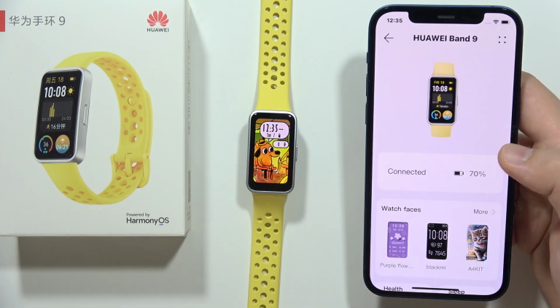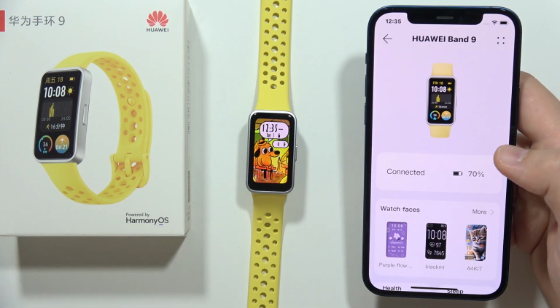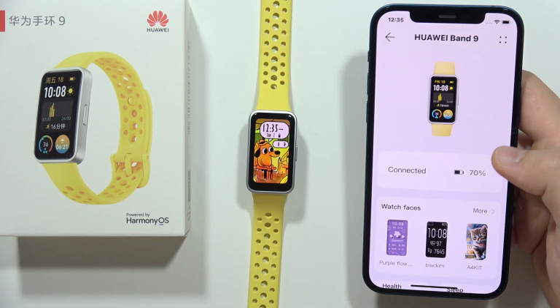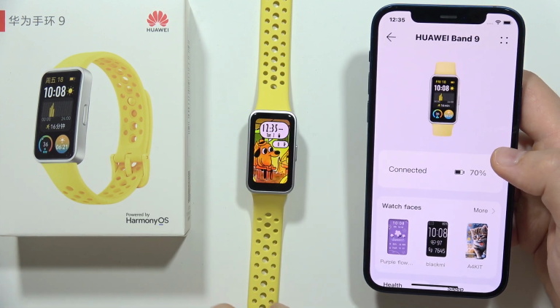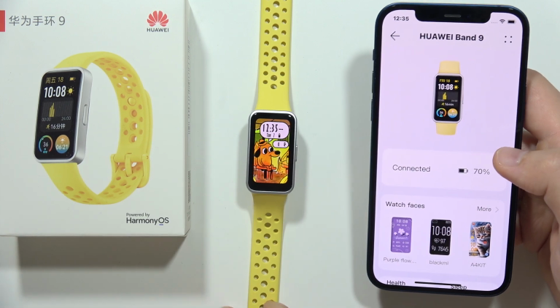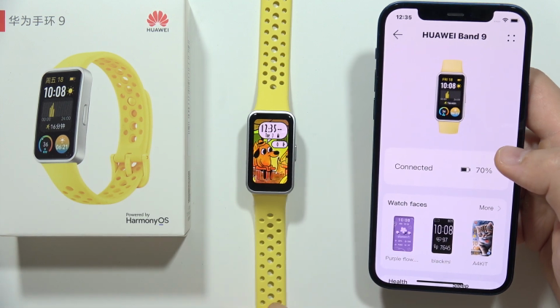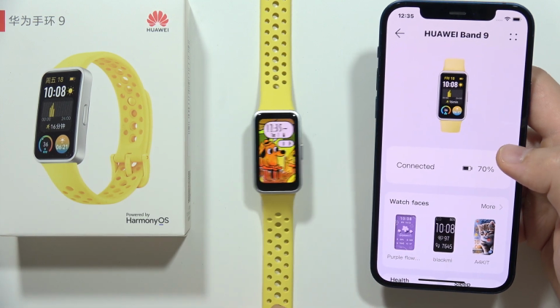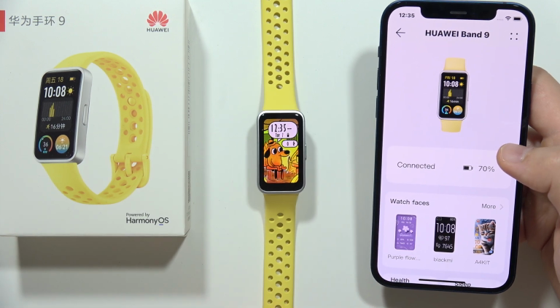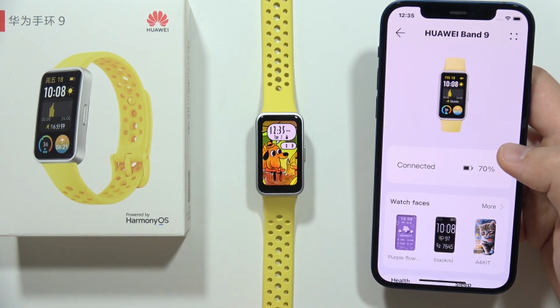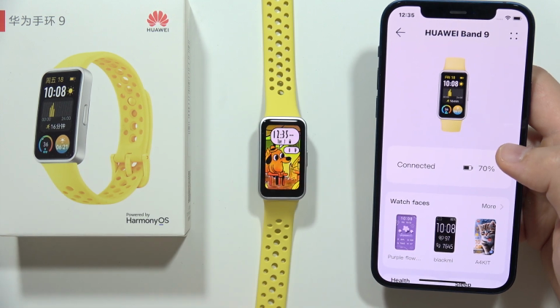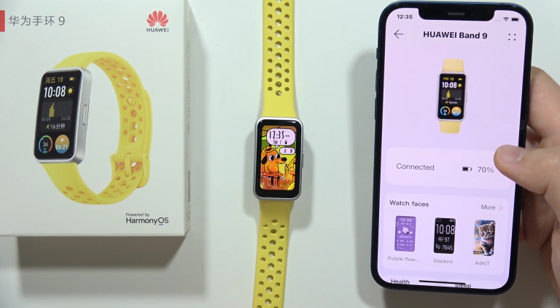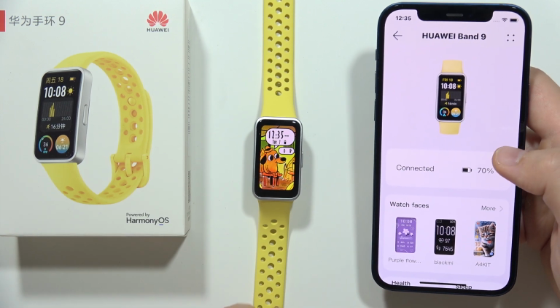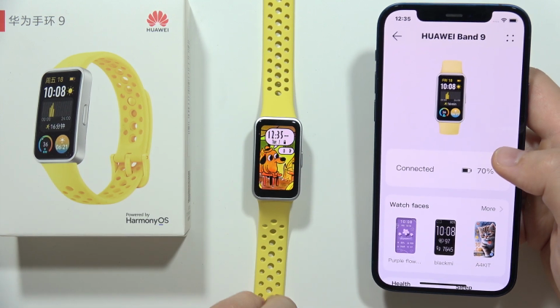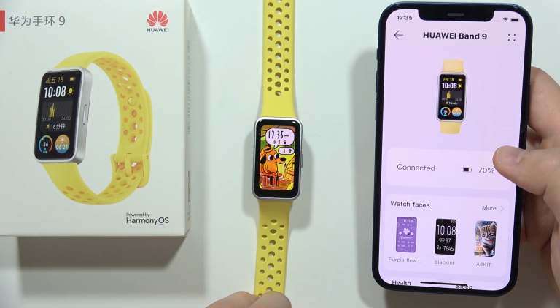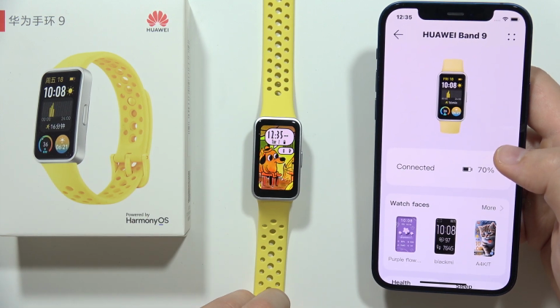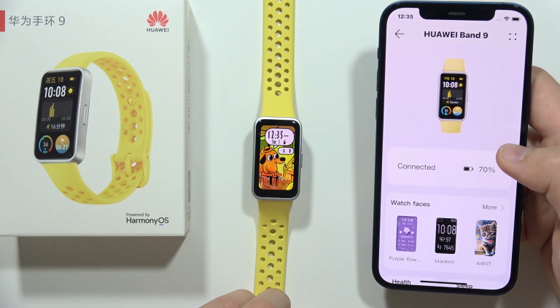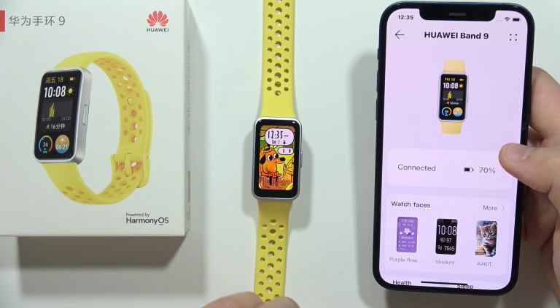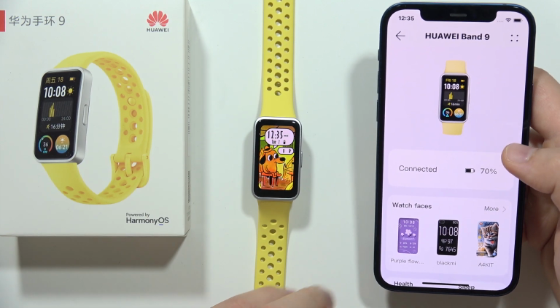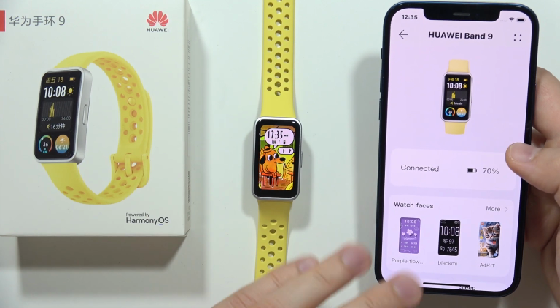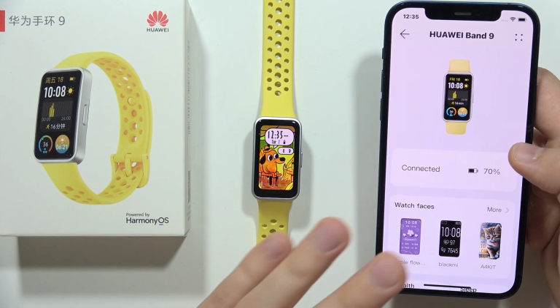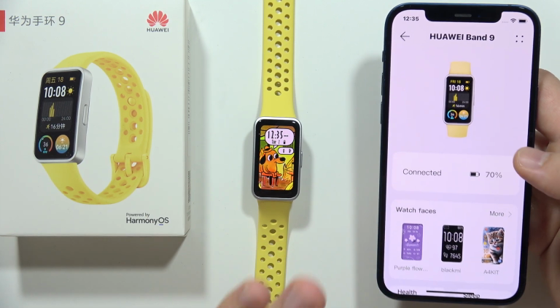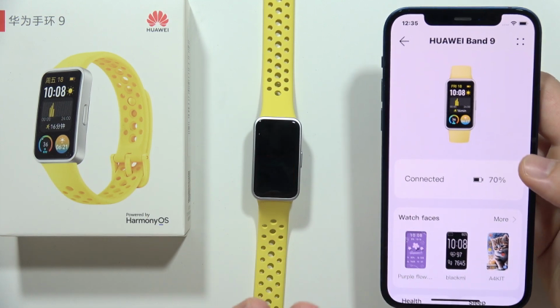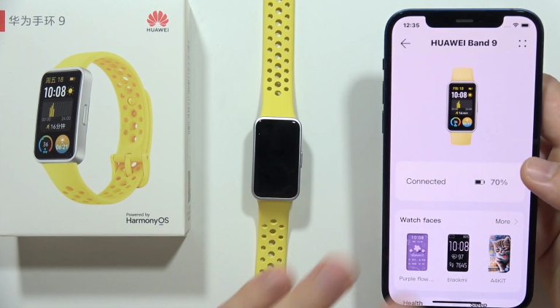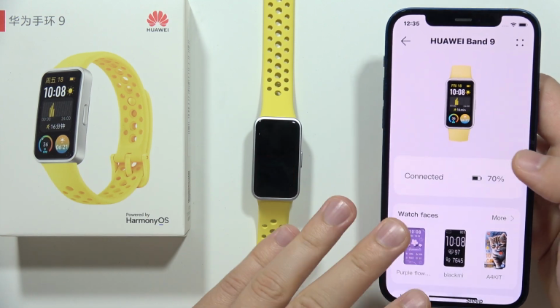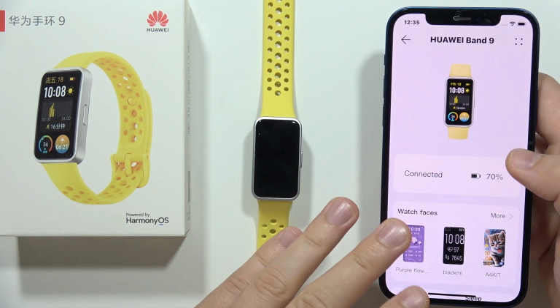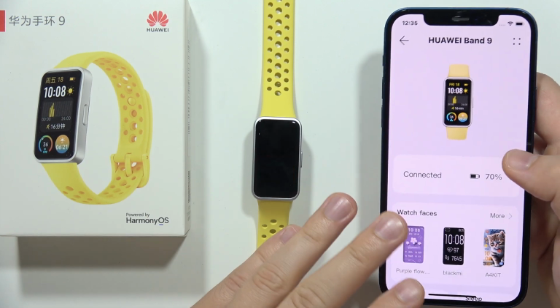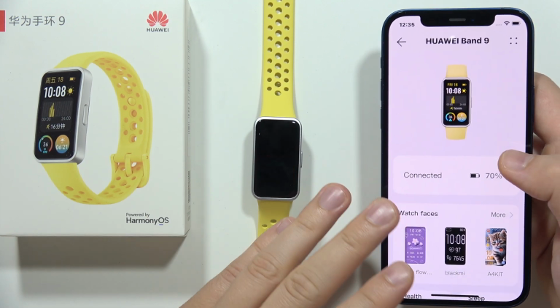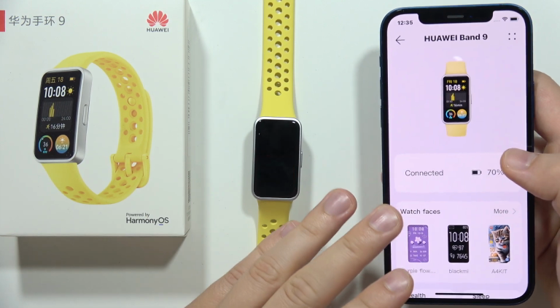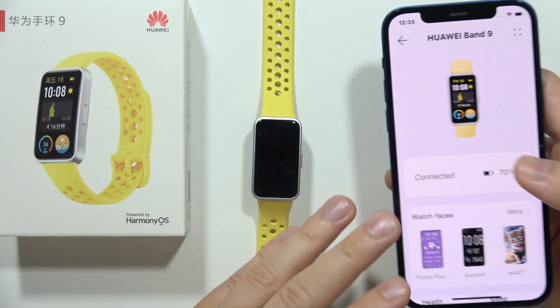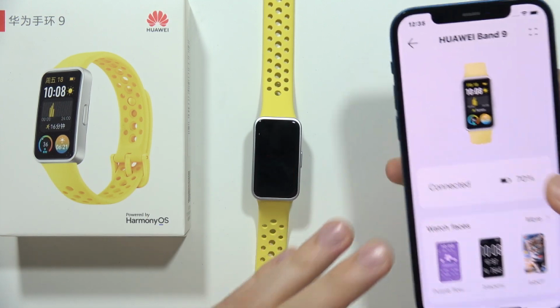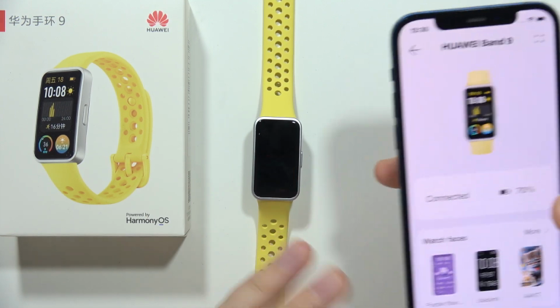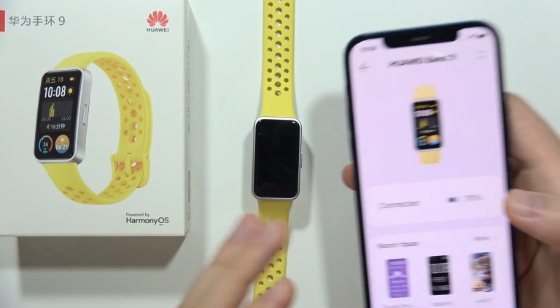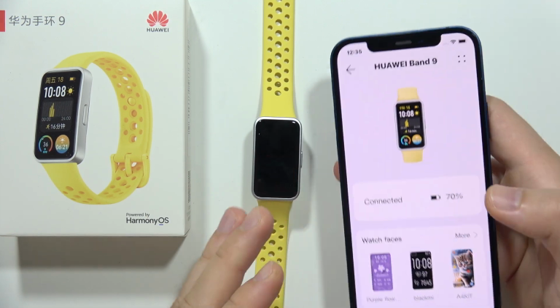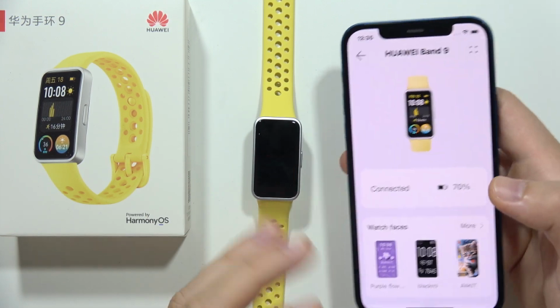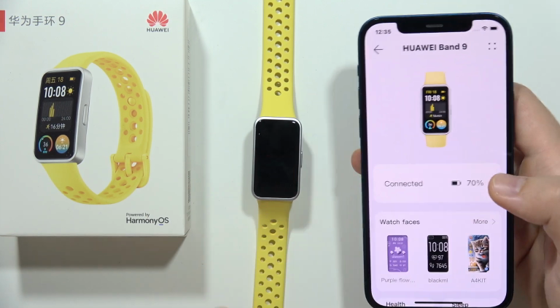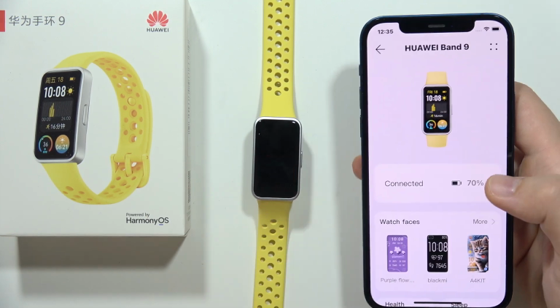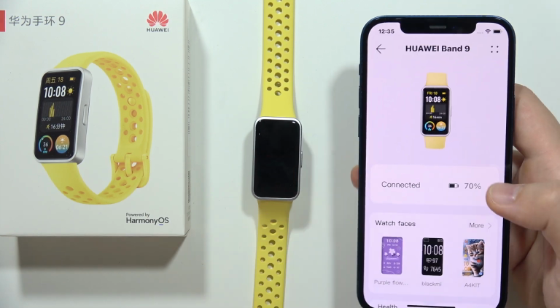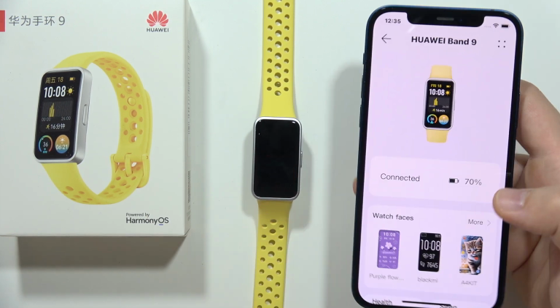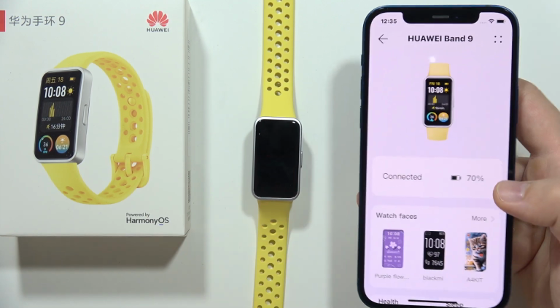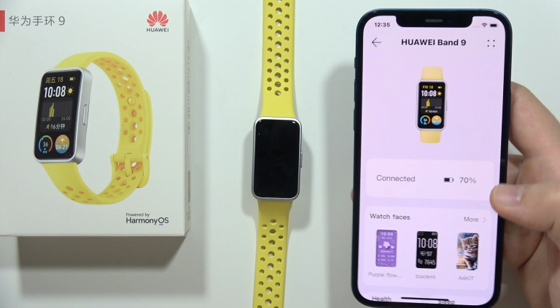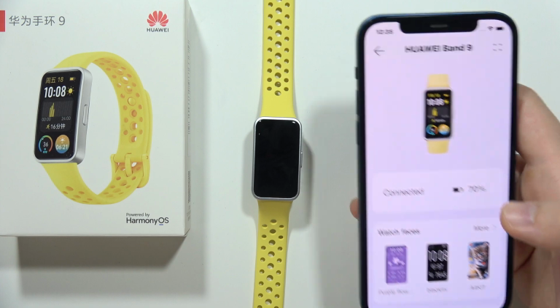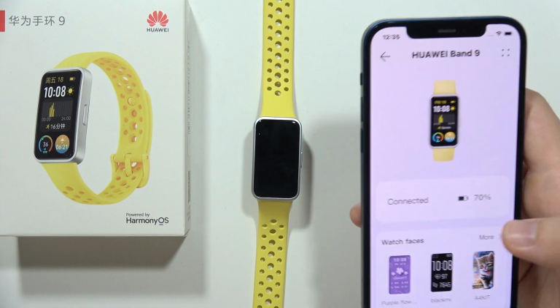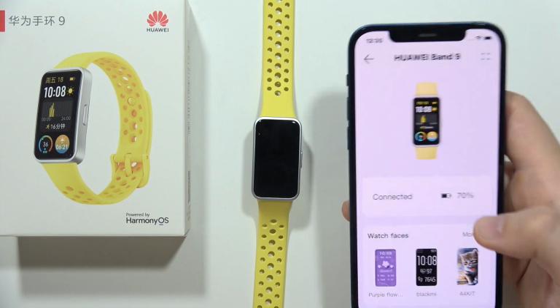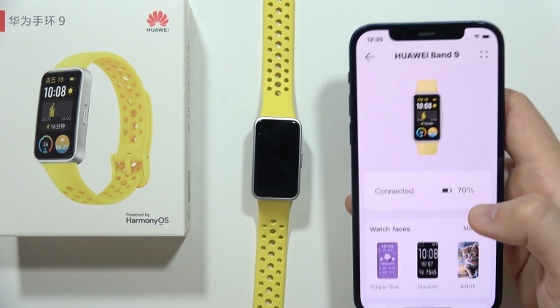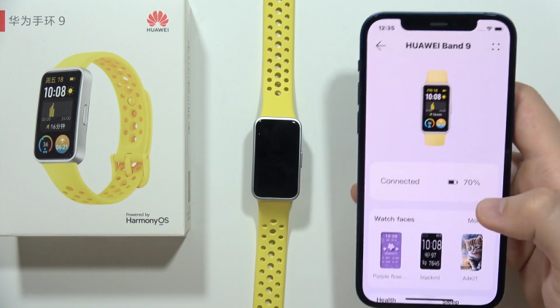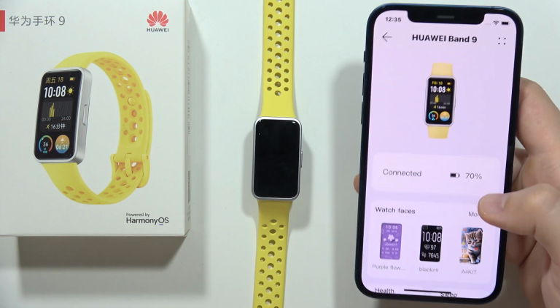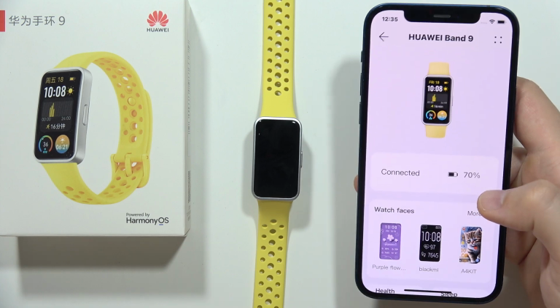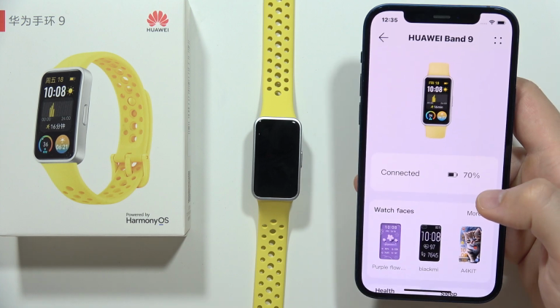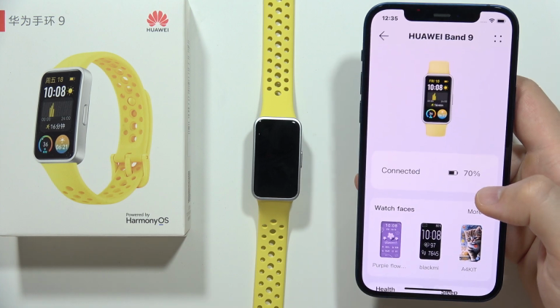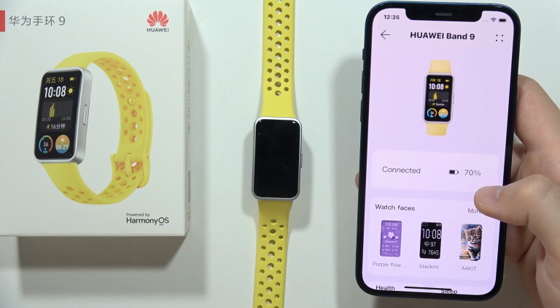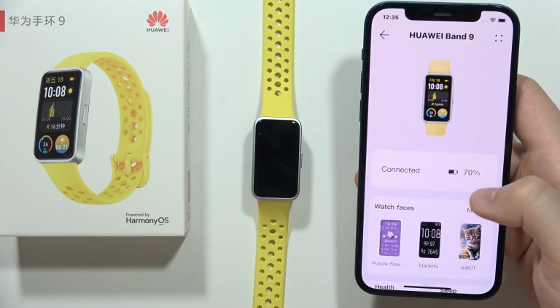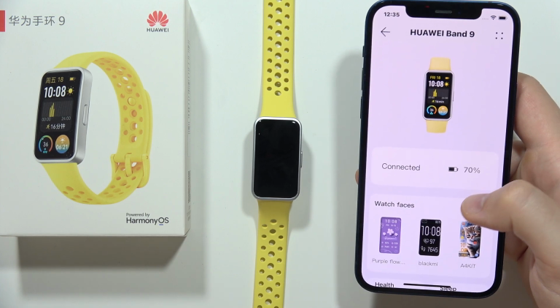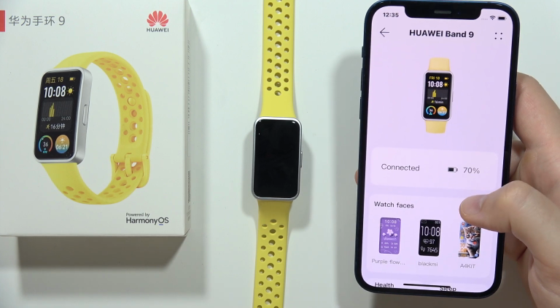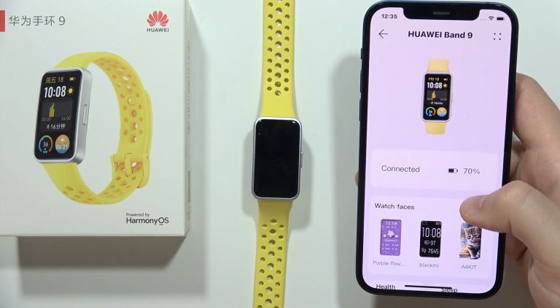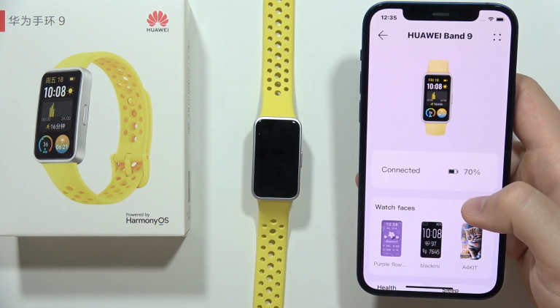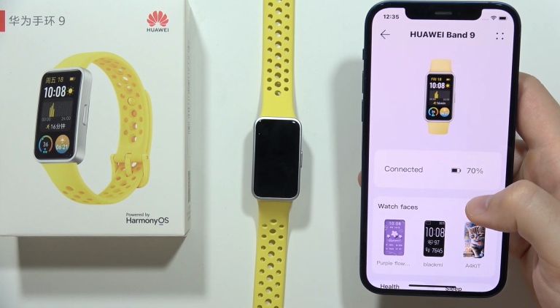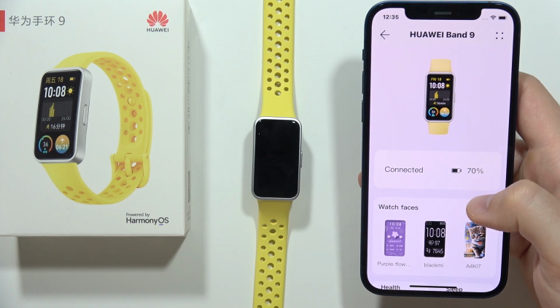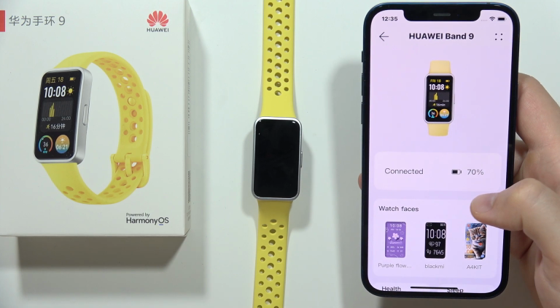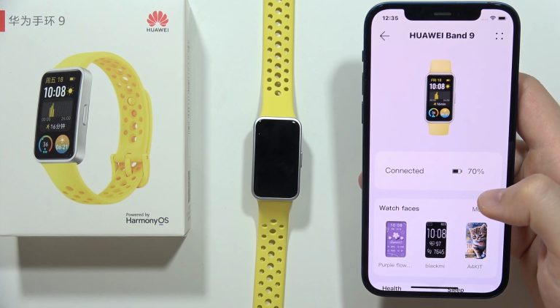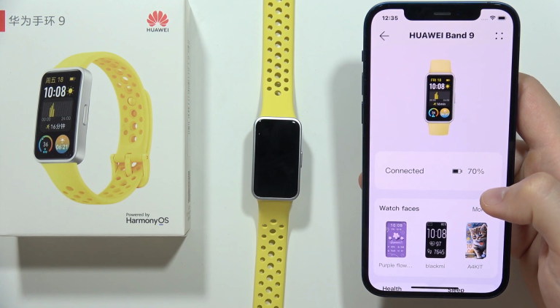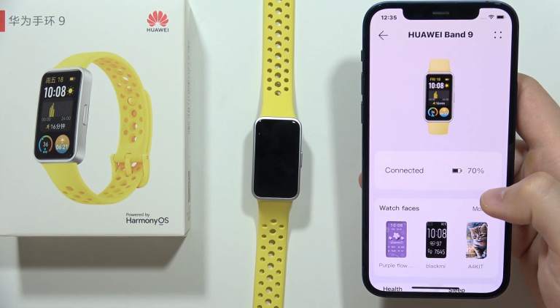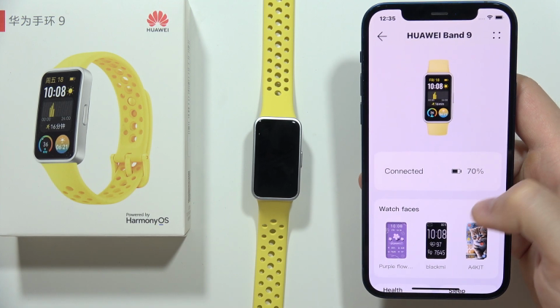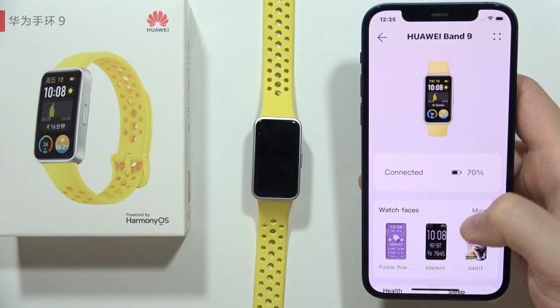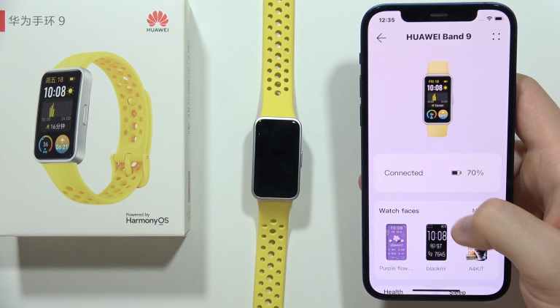To receive notifications from your iPhone to your Huawei Band 9, first of all you have to open the Huawei Health application.